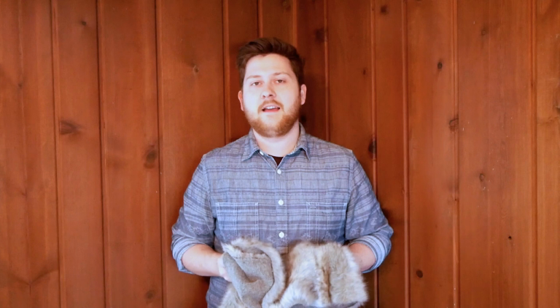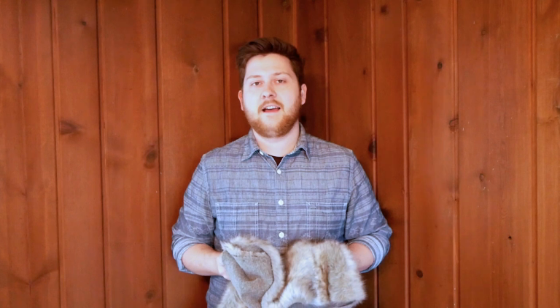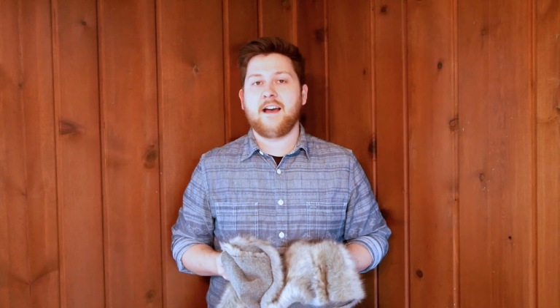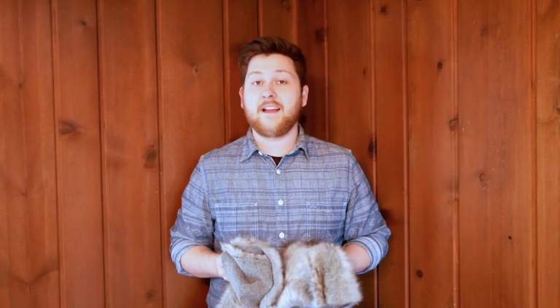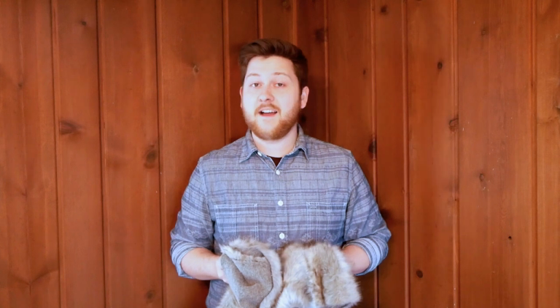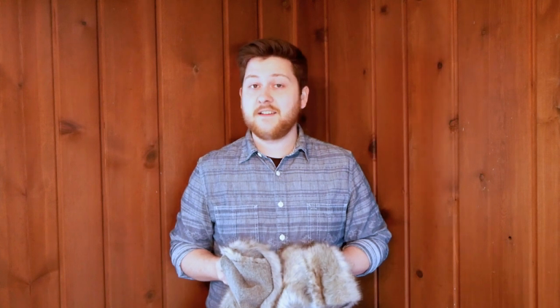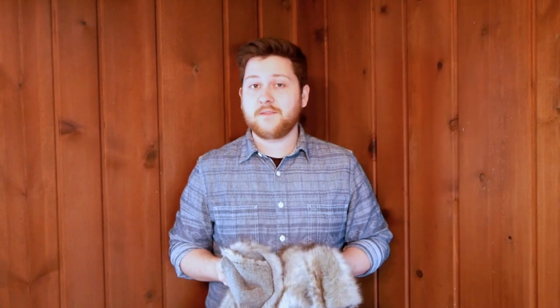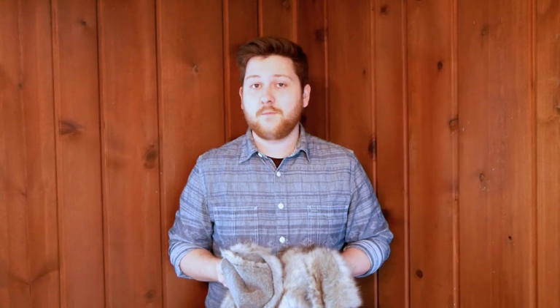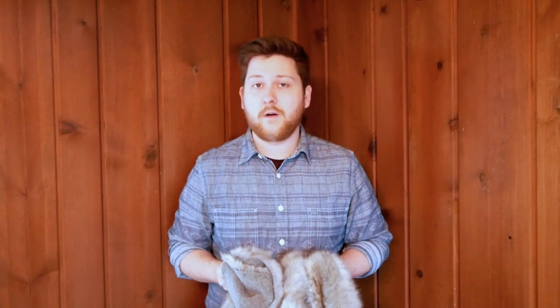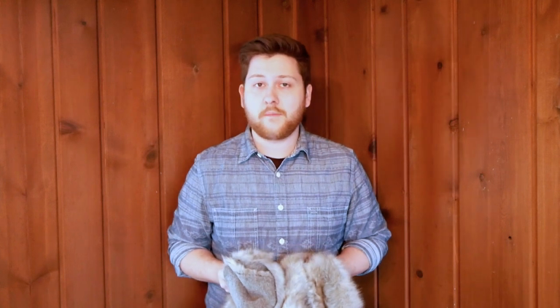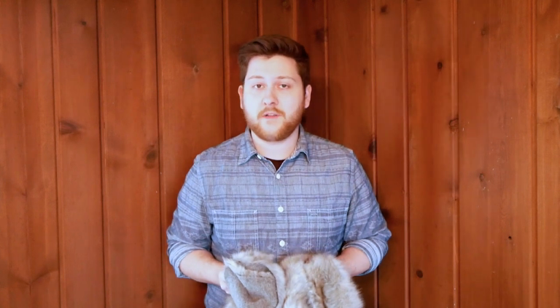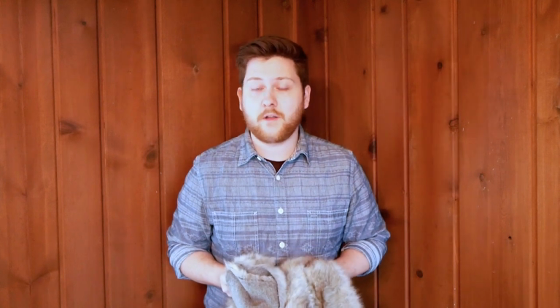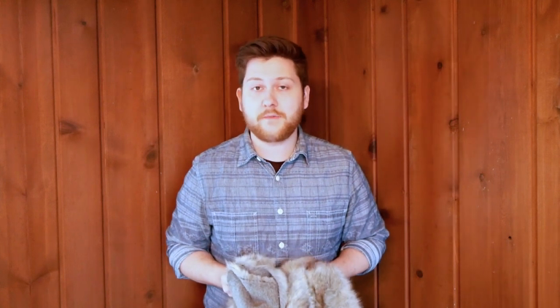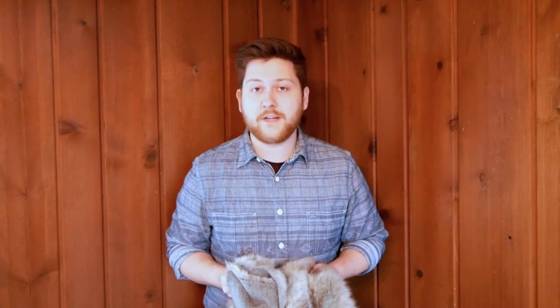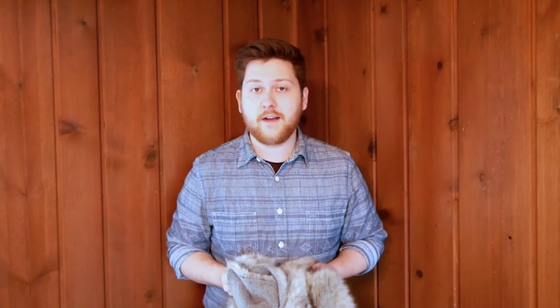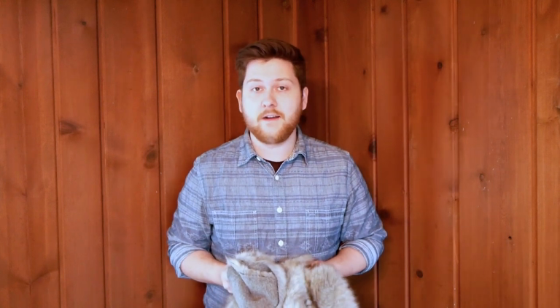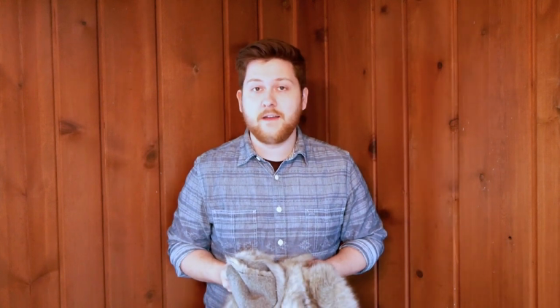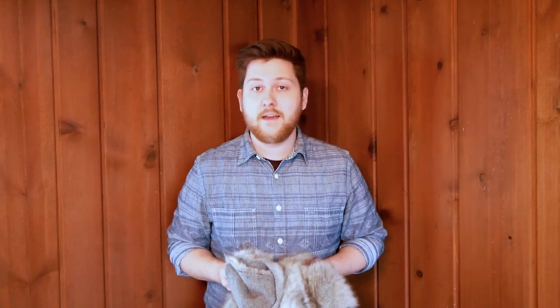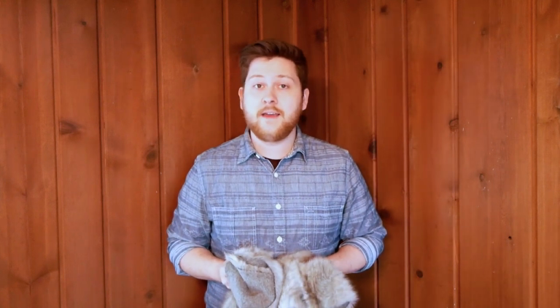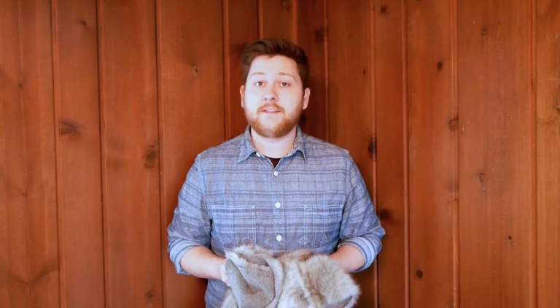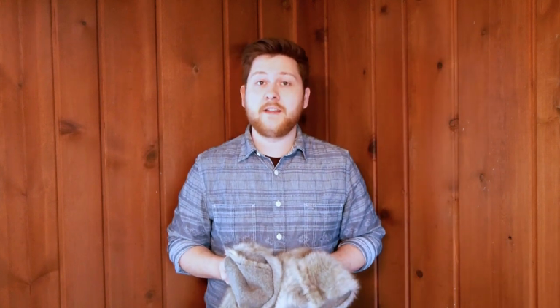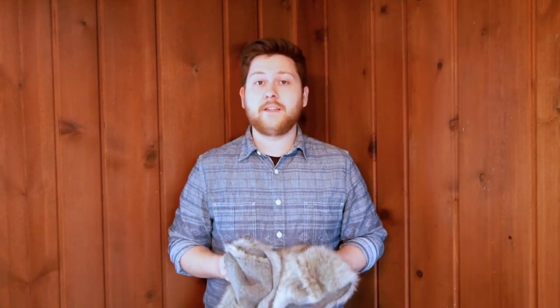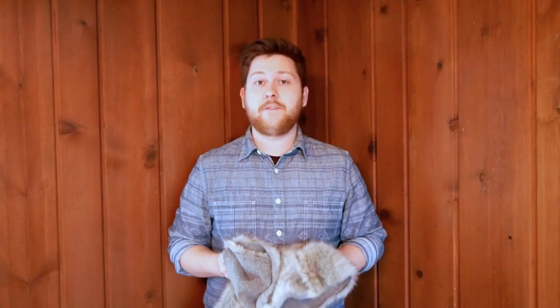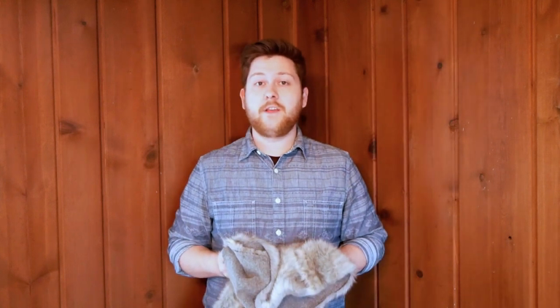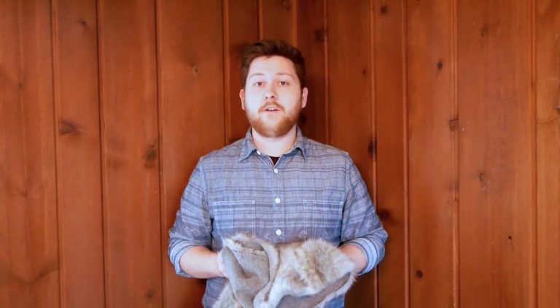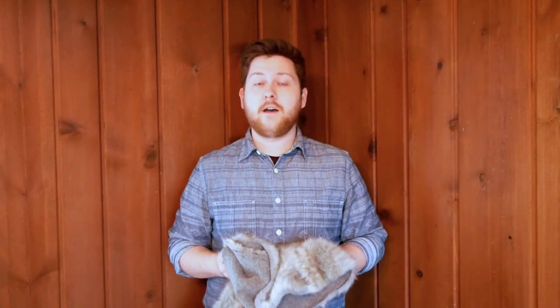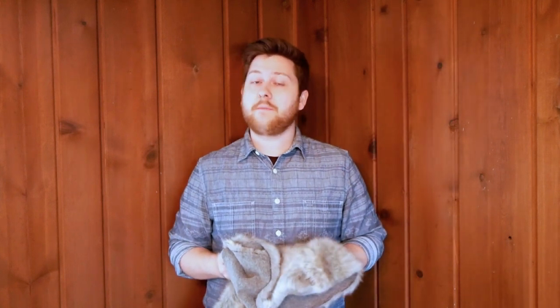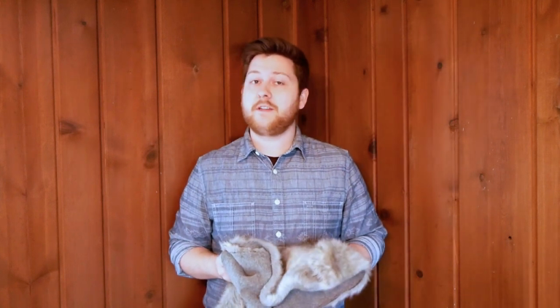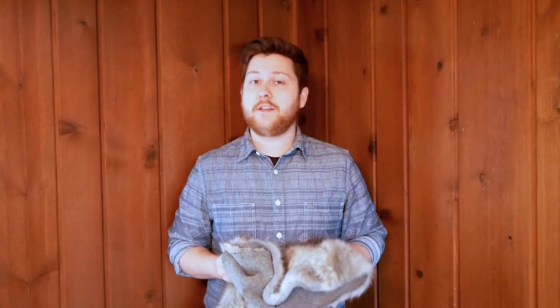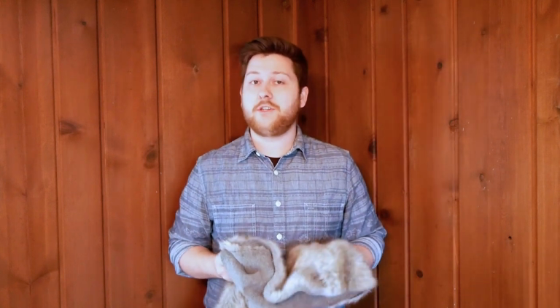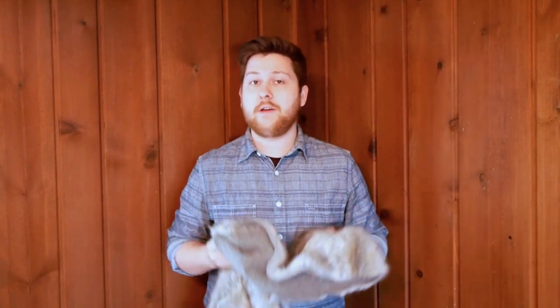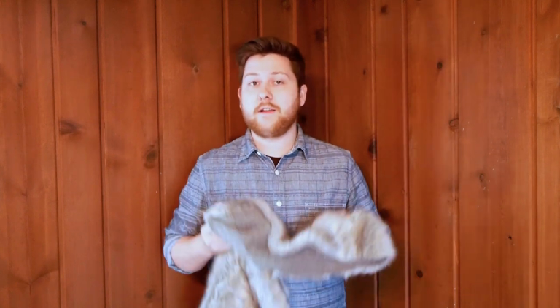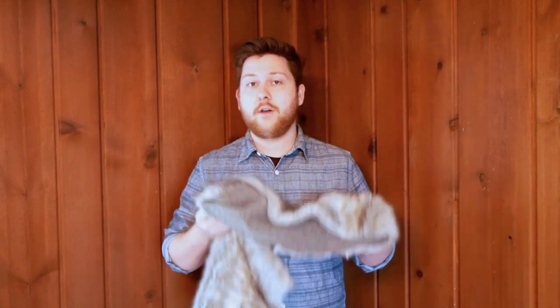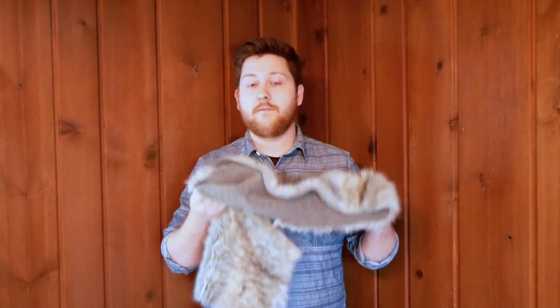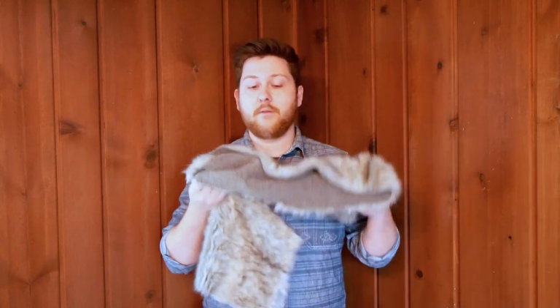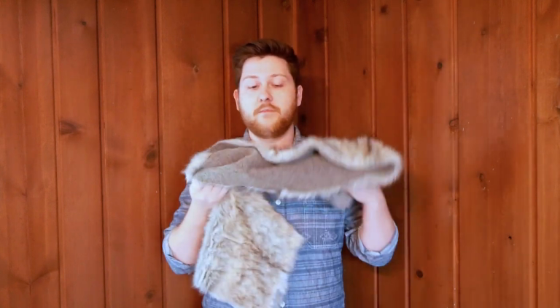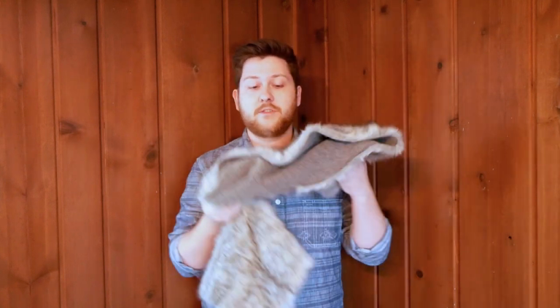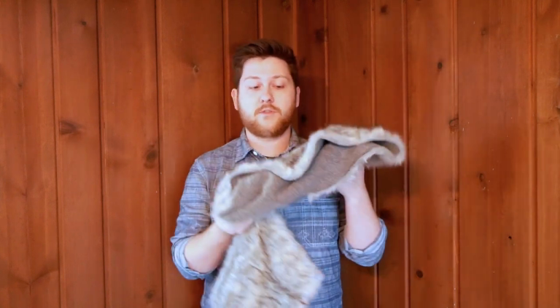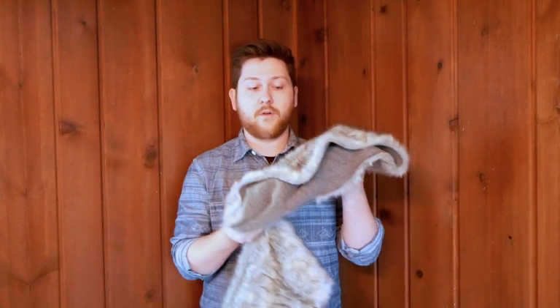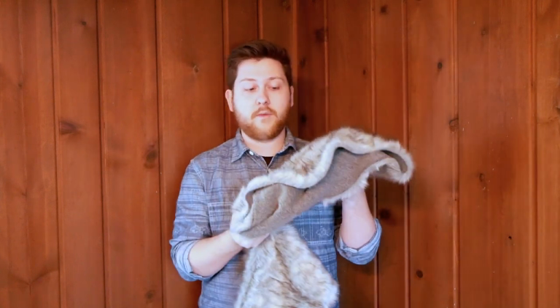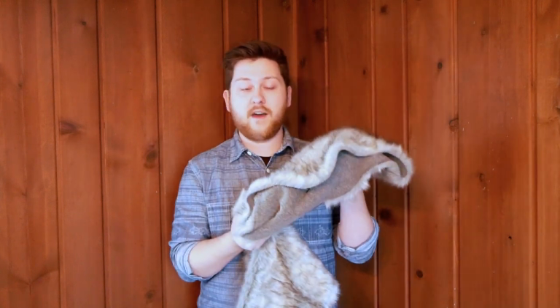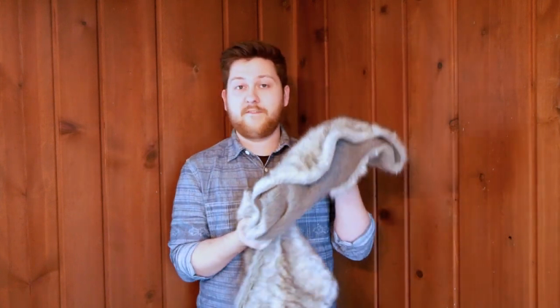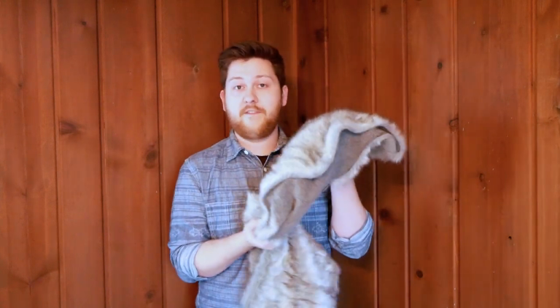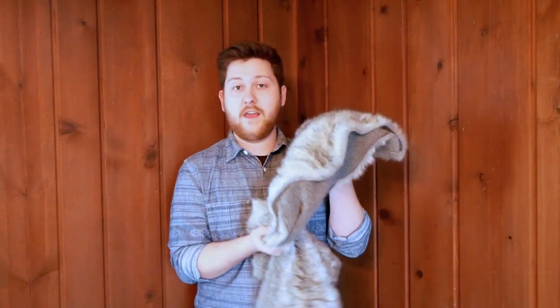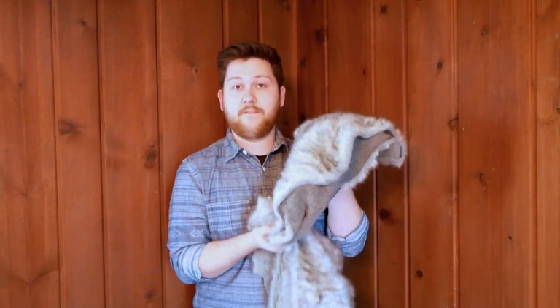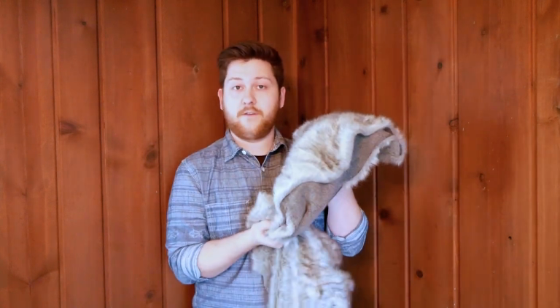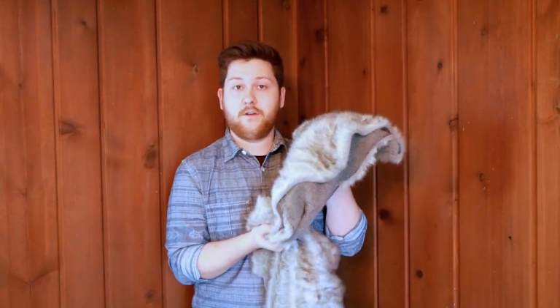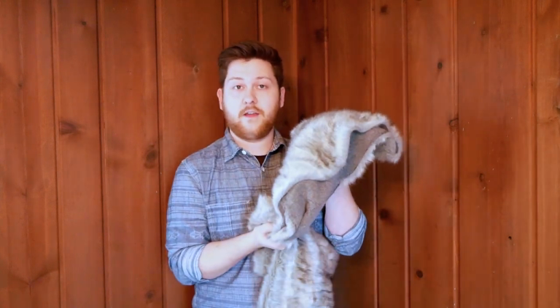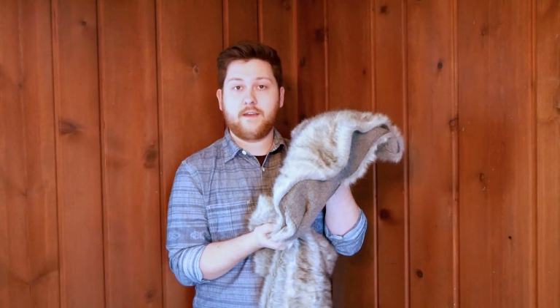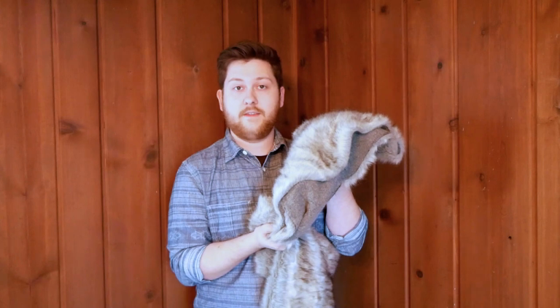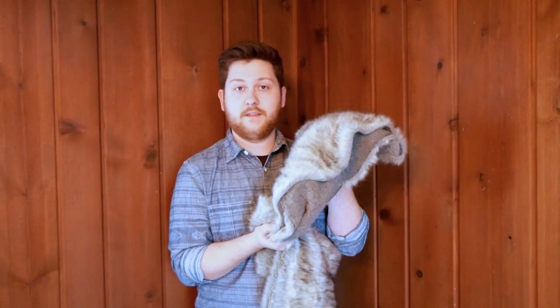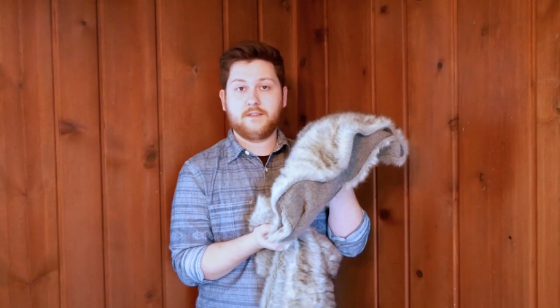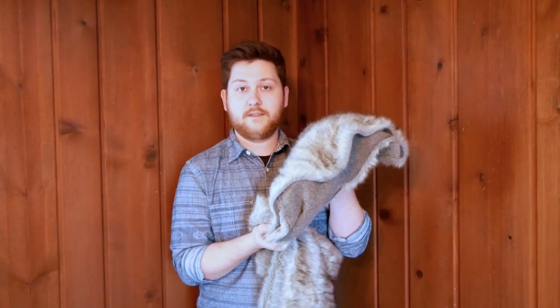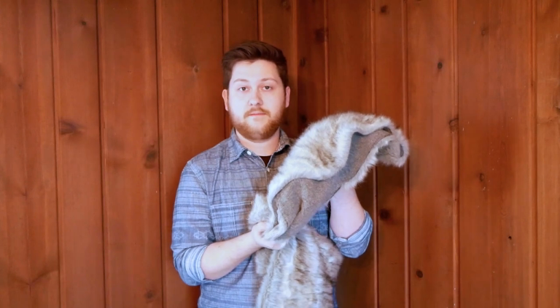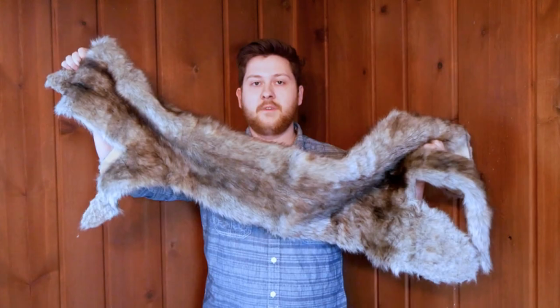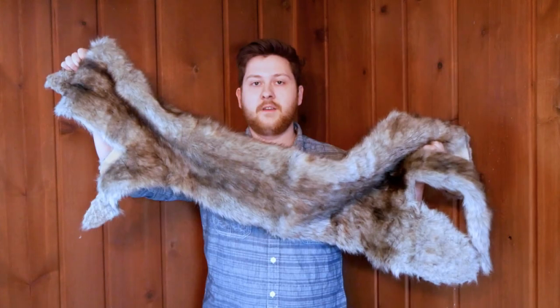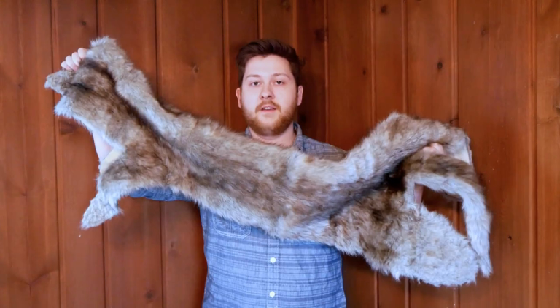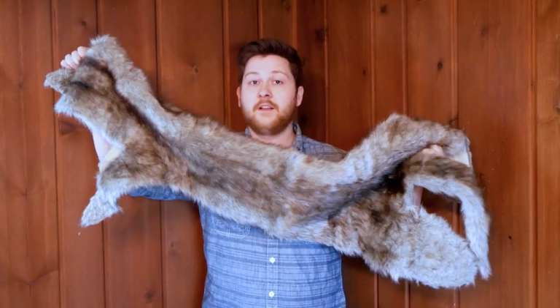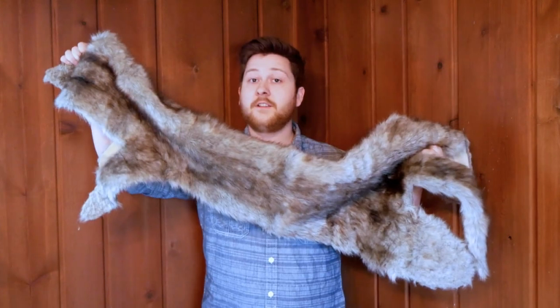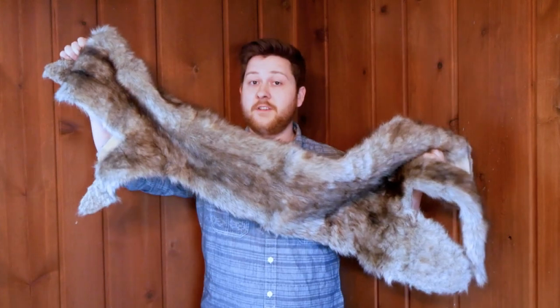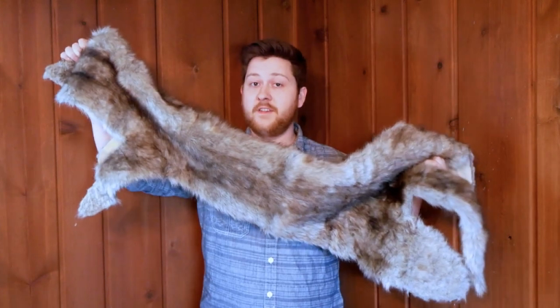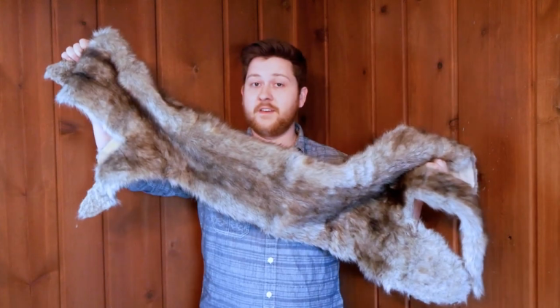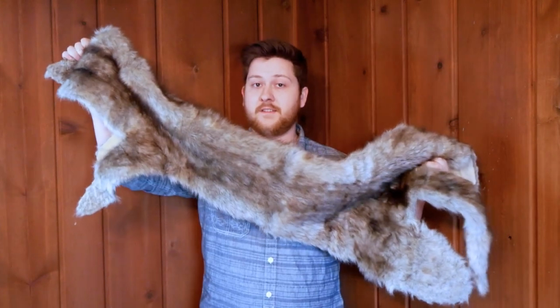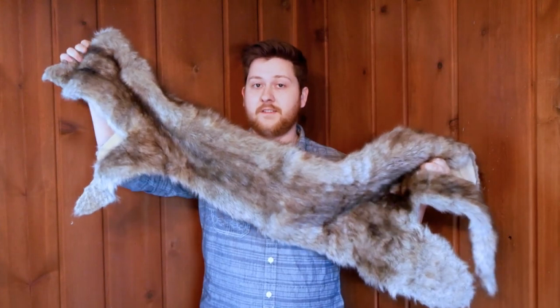Hi guys, welcome to Larkshire. In today's video, I'm going to teach you how to go from store-bought fake fur like this, to this.